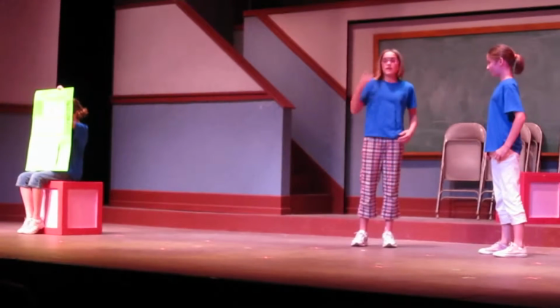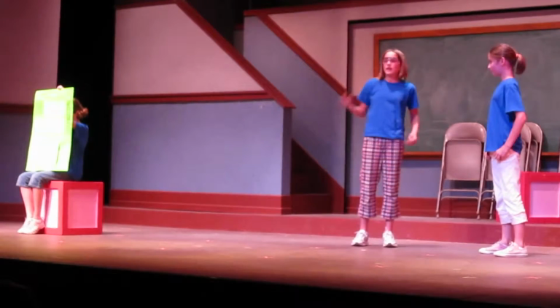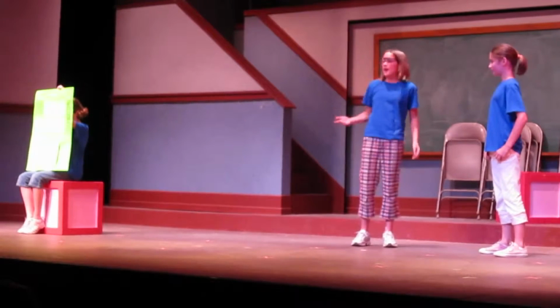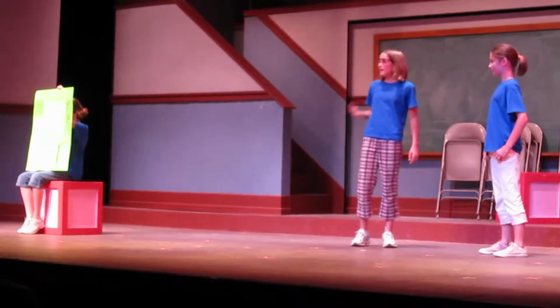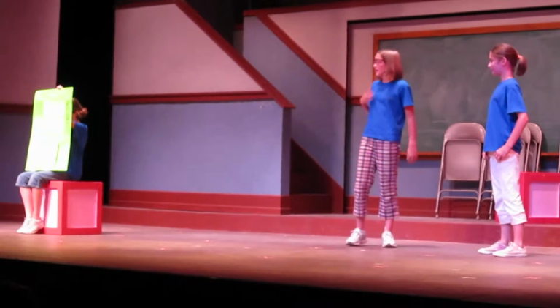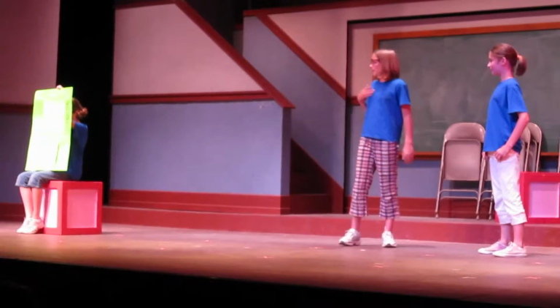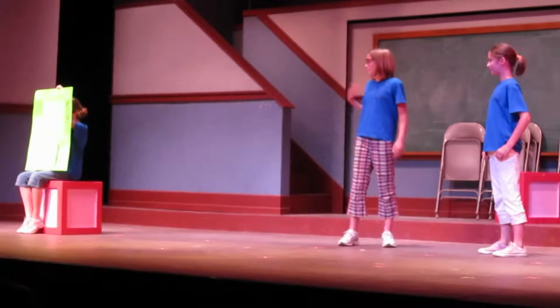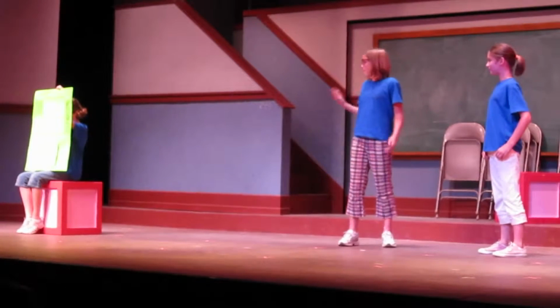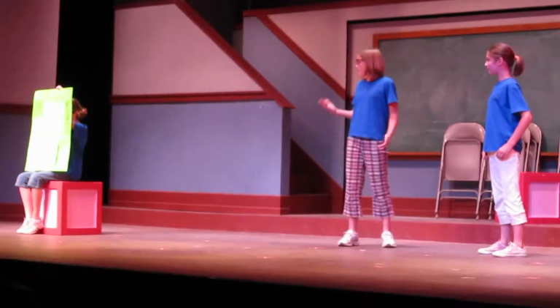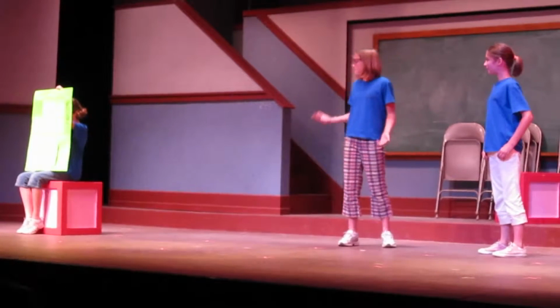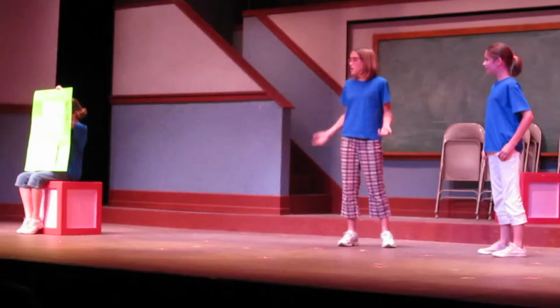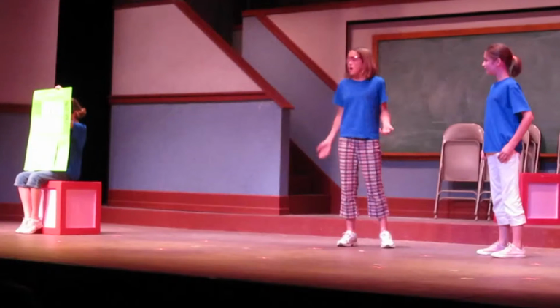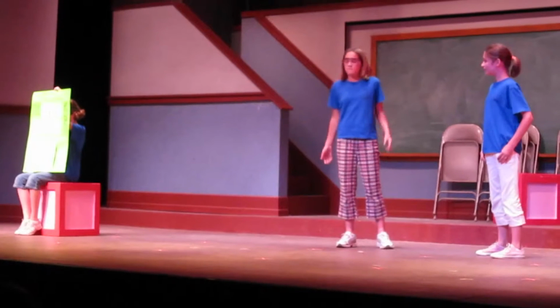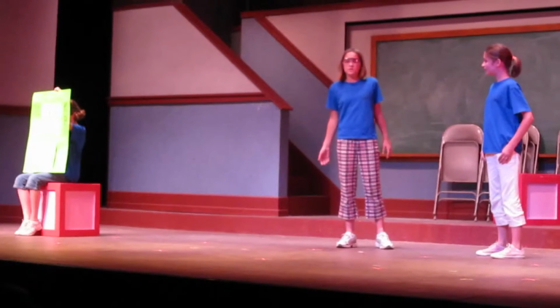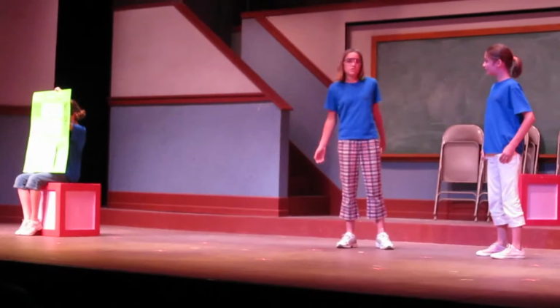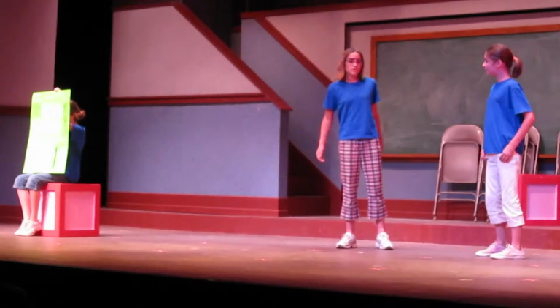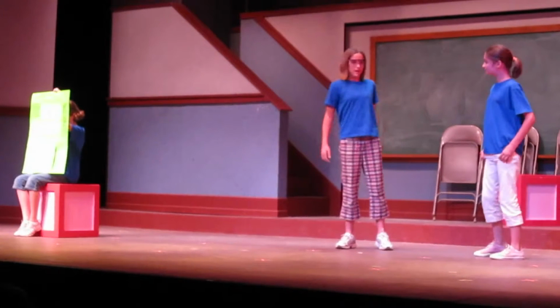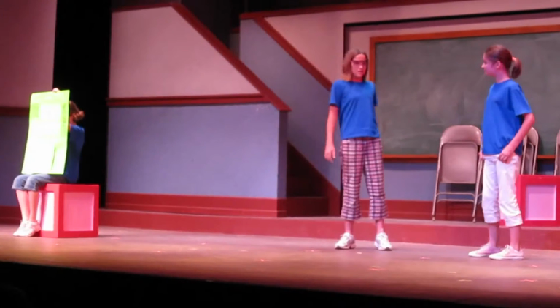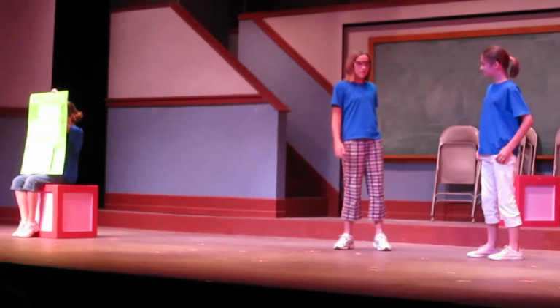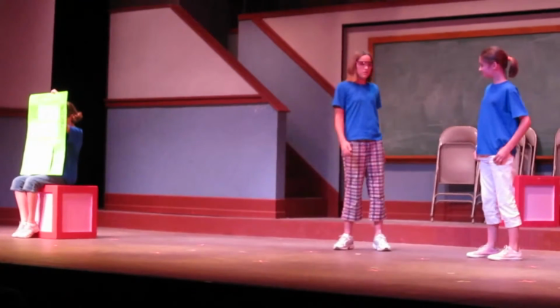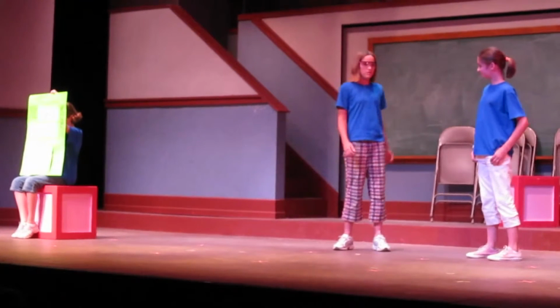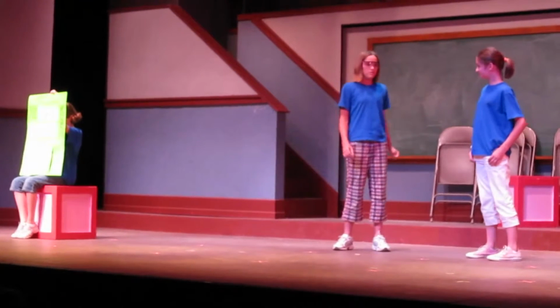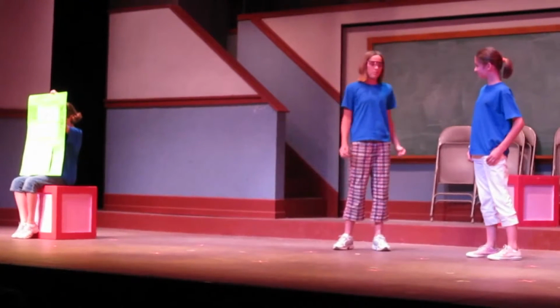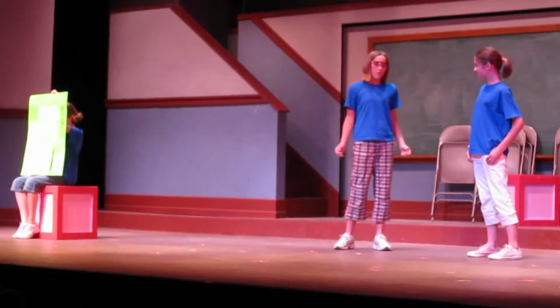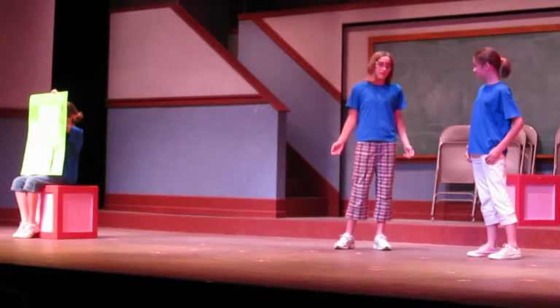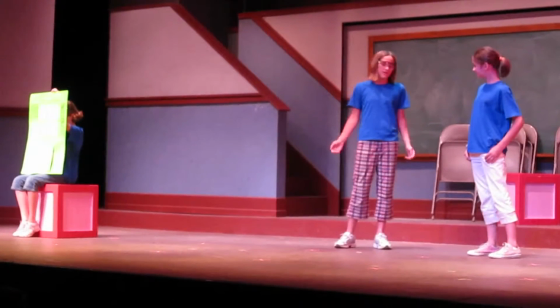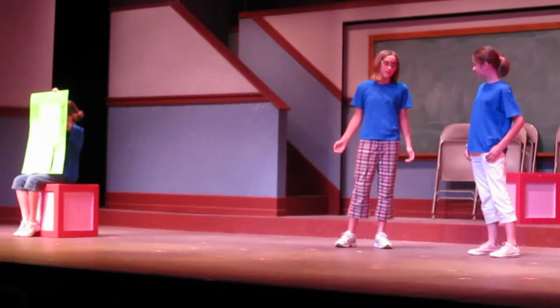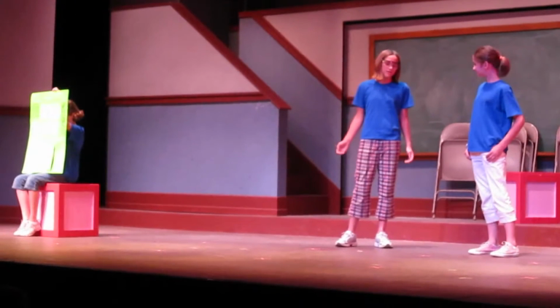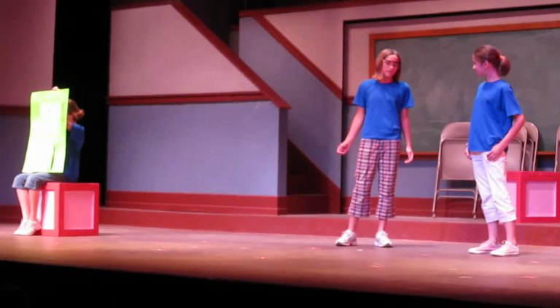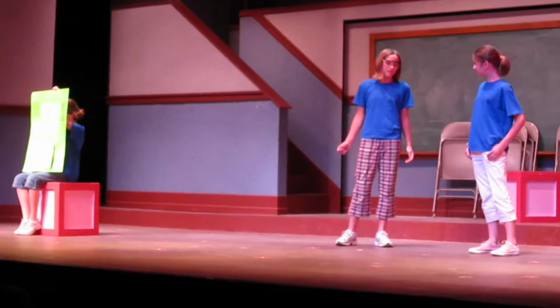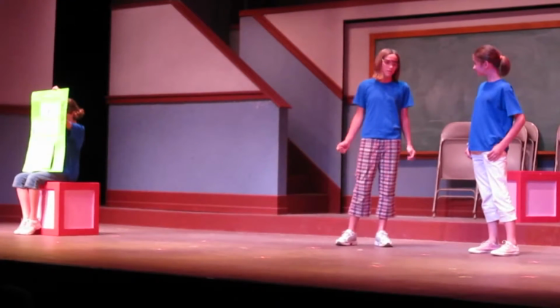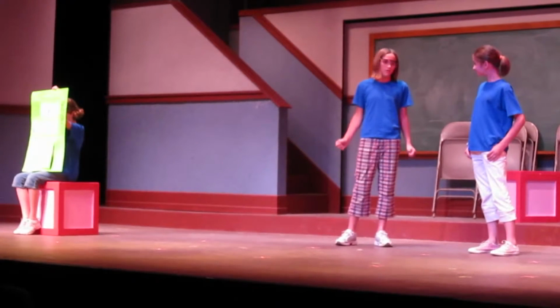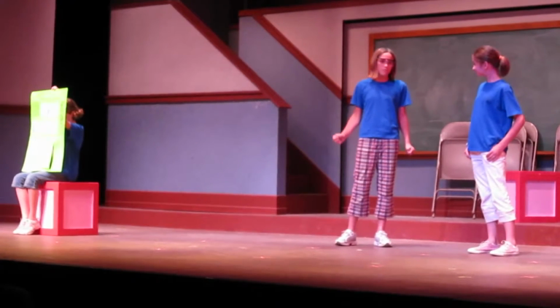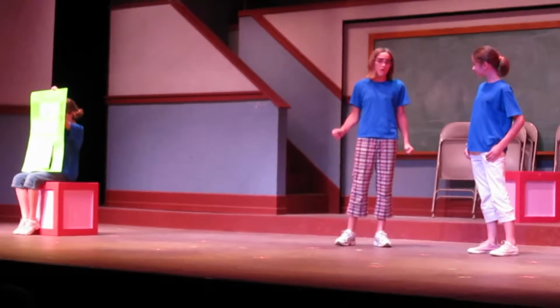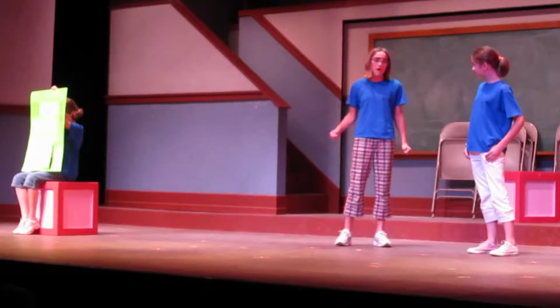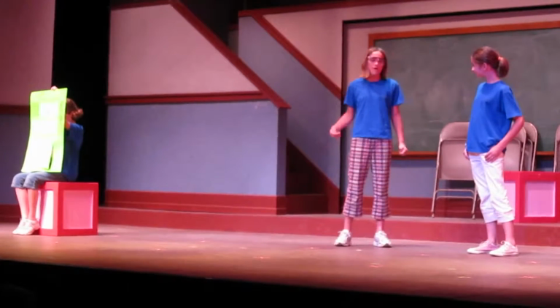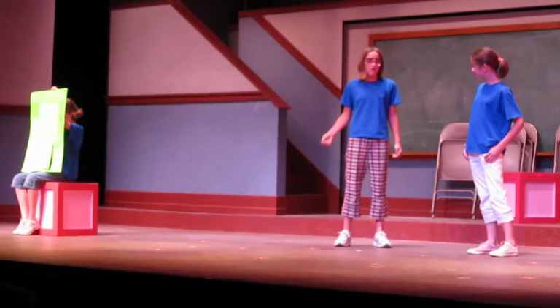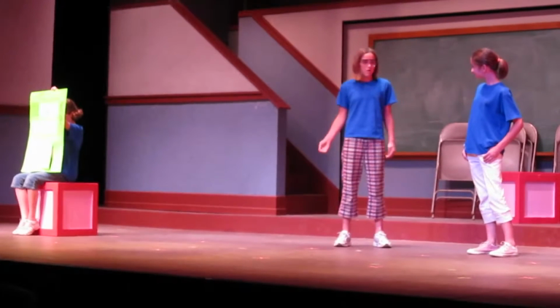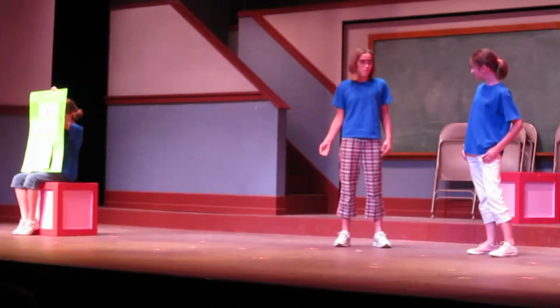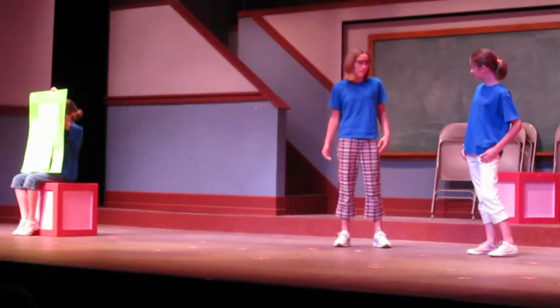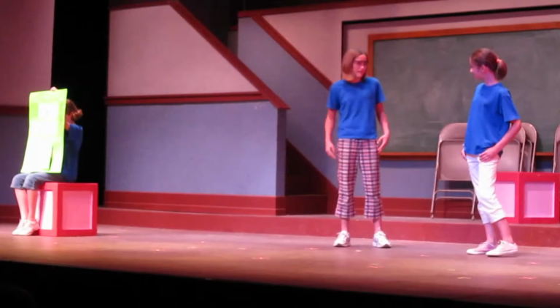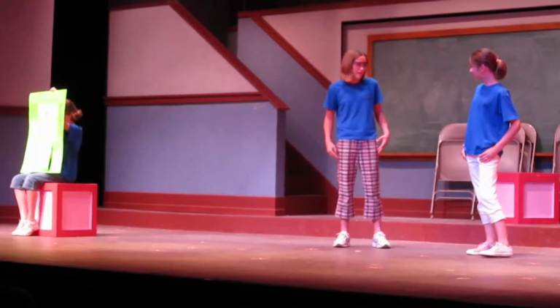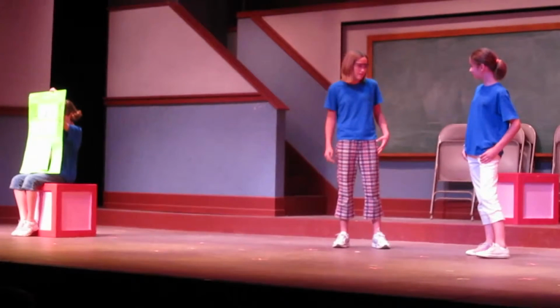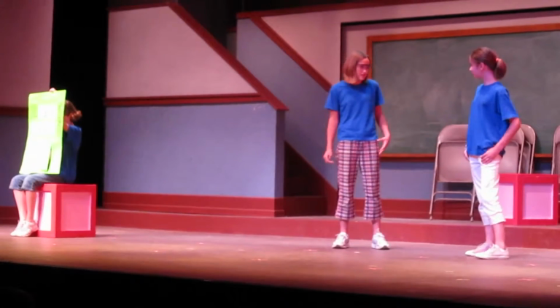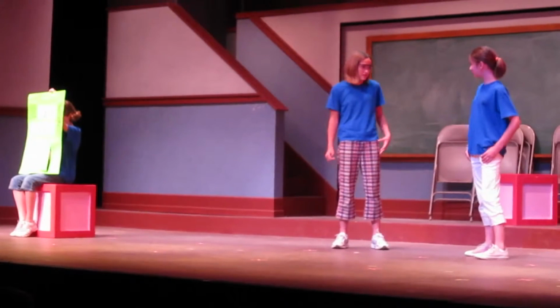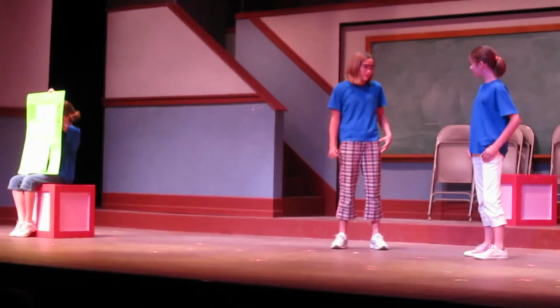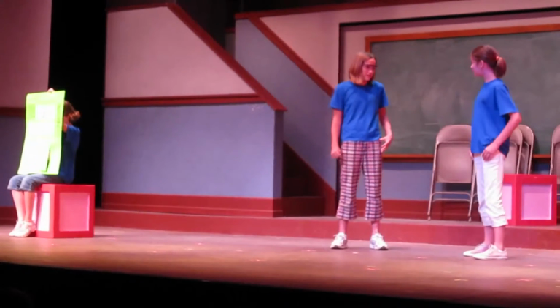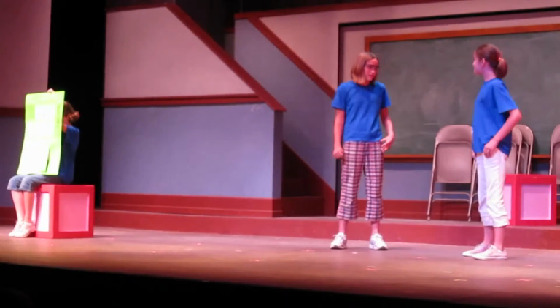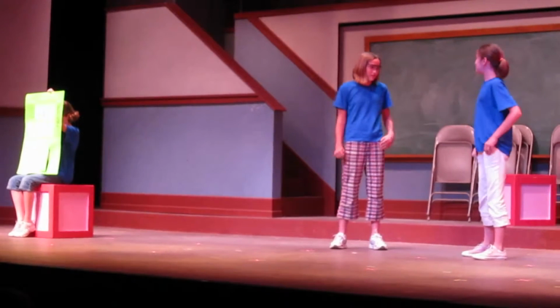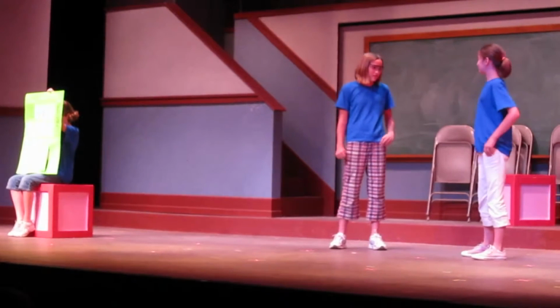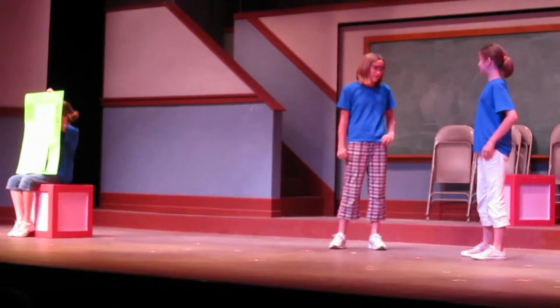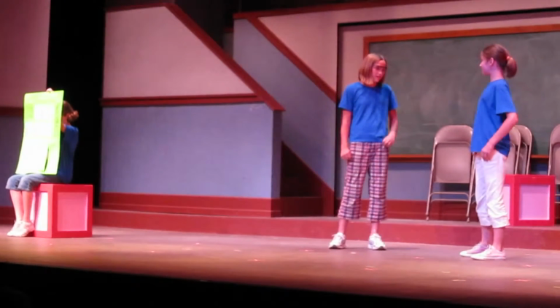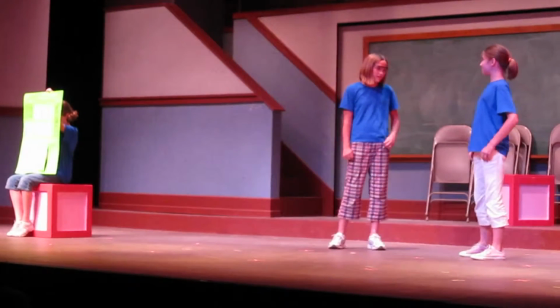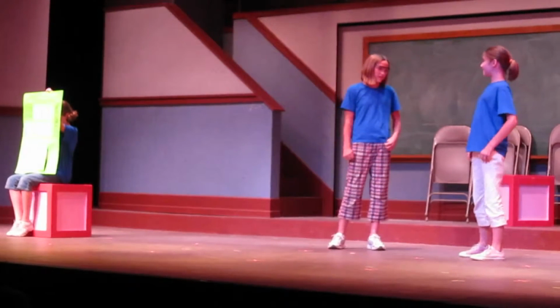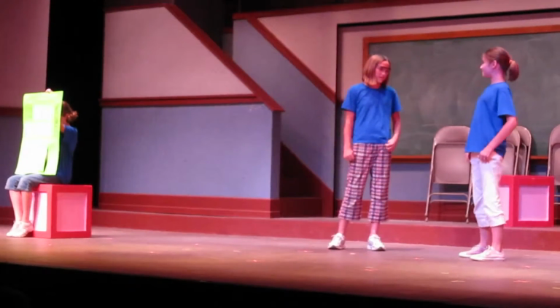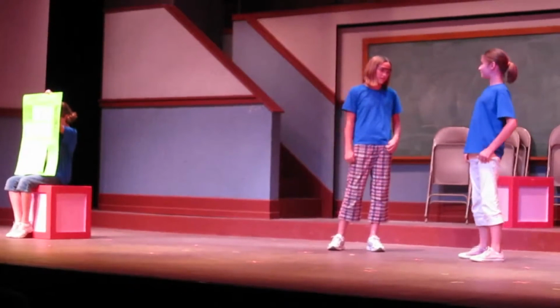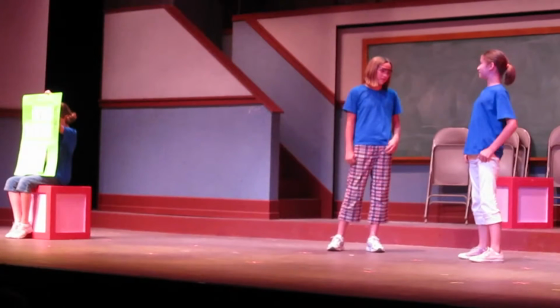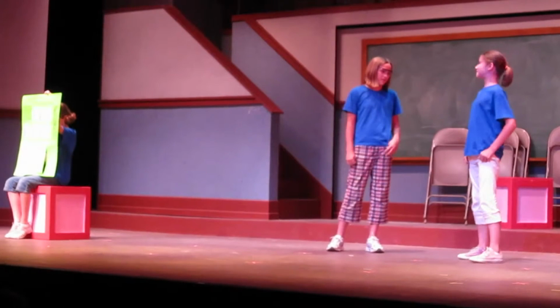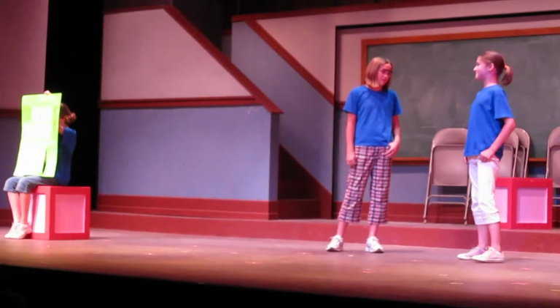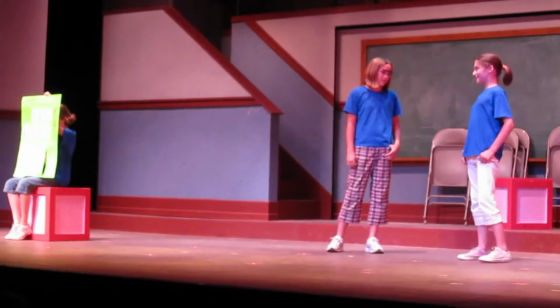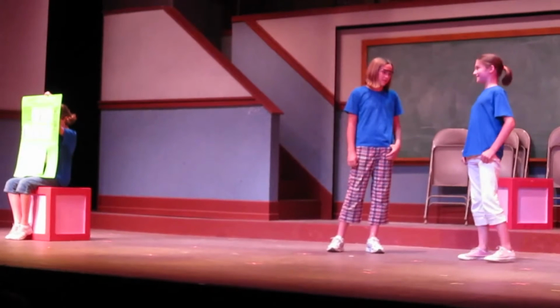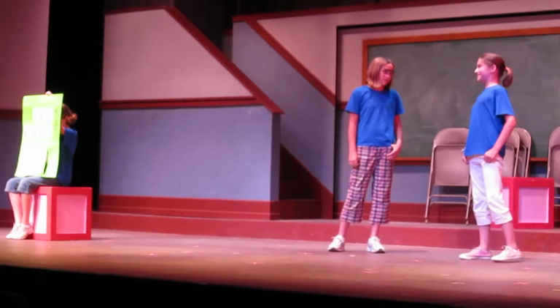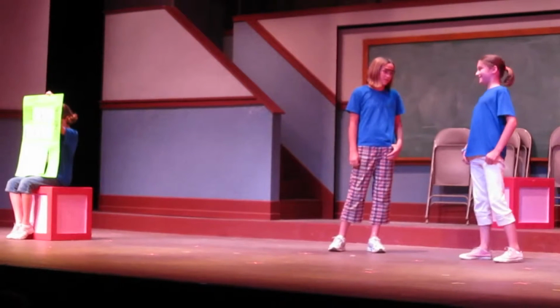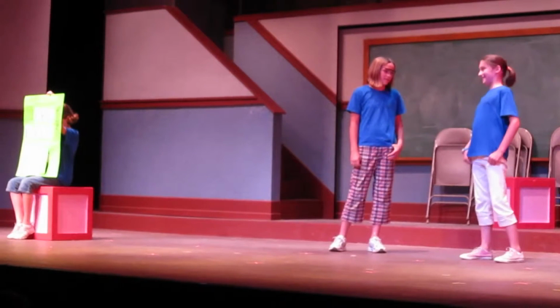And I can get a bob, up-do, down-do, ponytails, mohawk, pinktails, side-ponies, or braids, too.